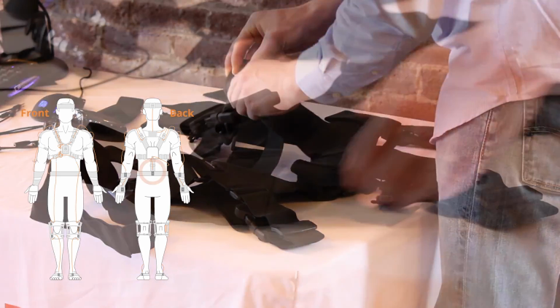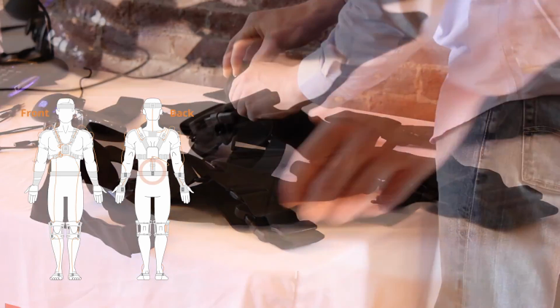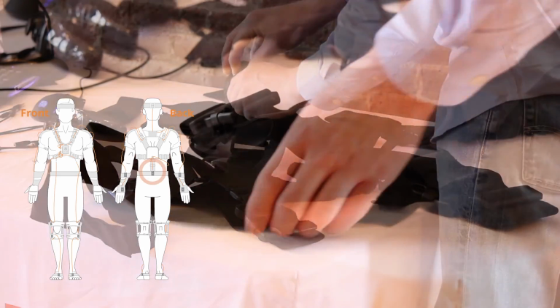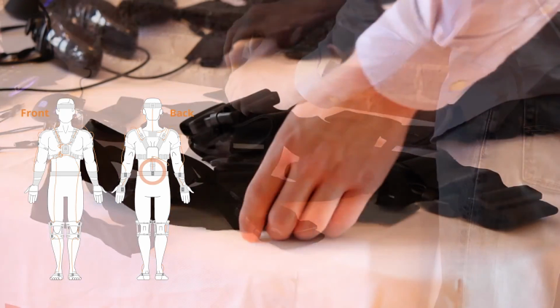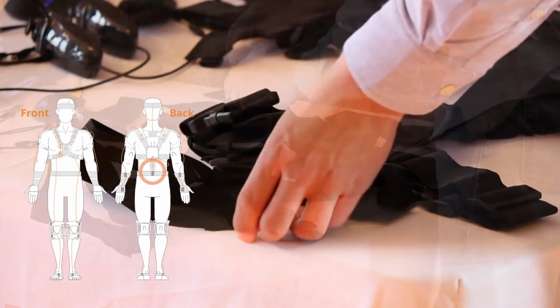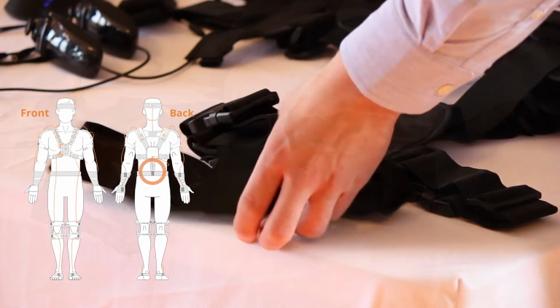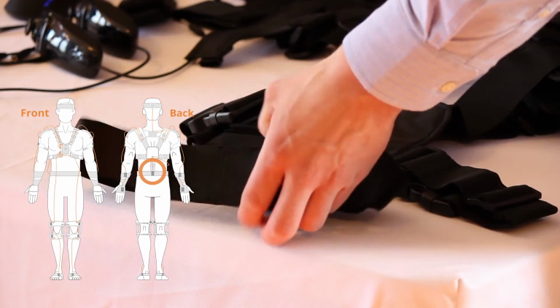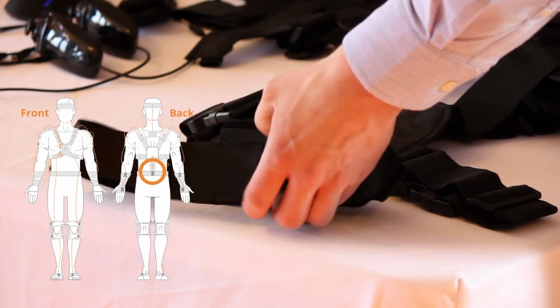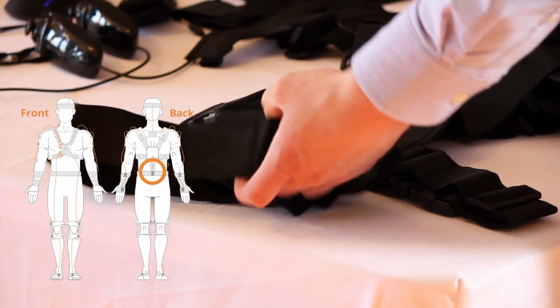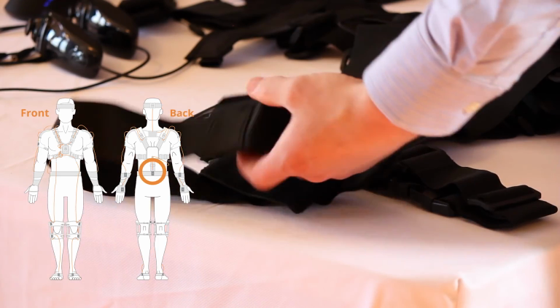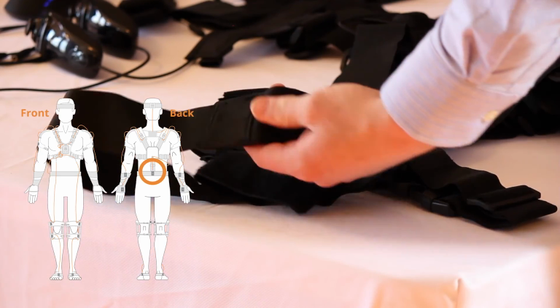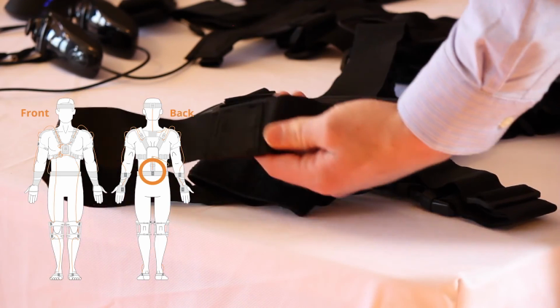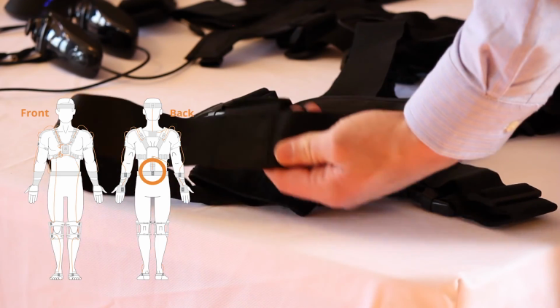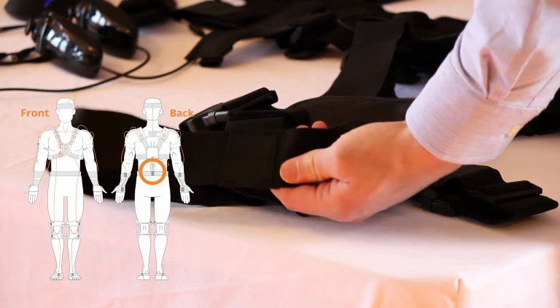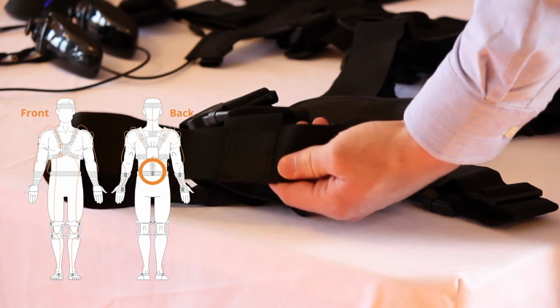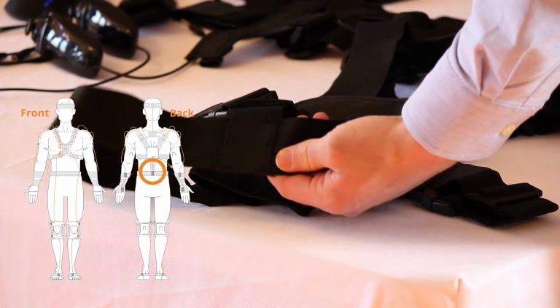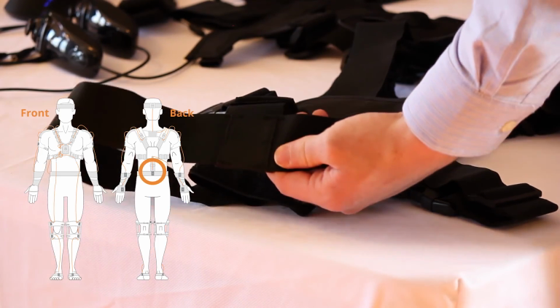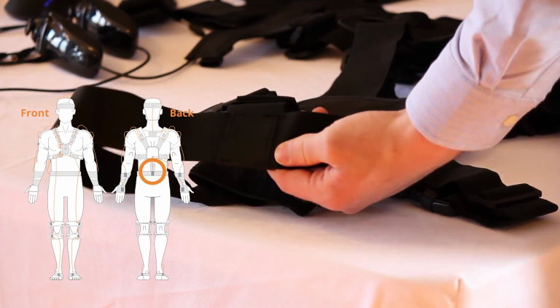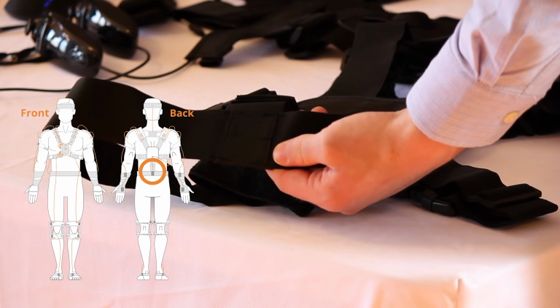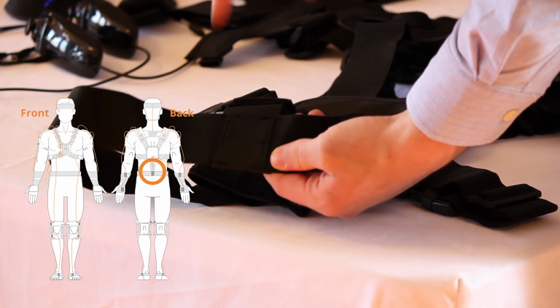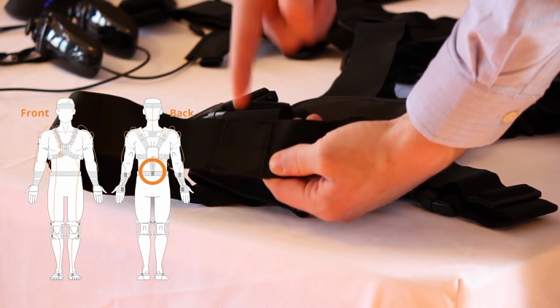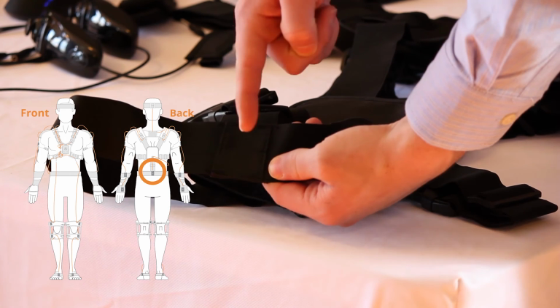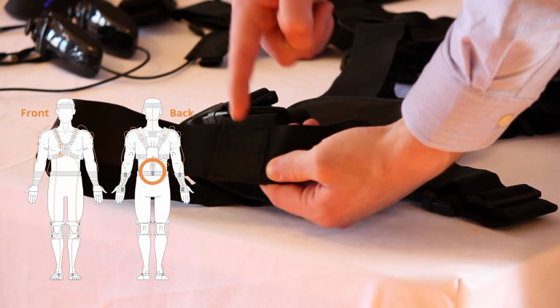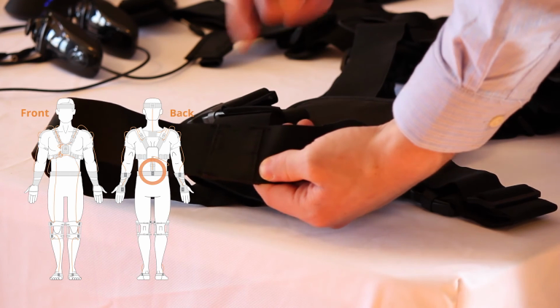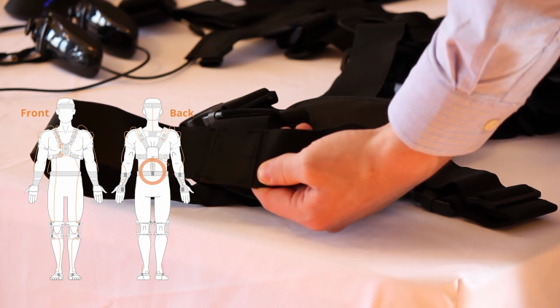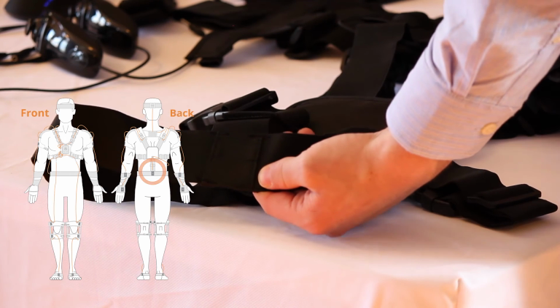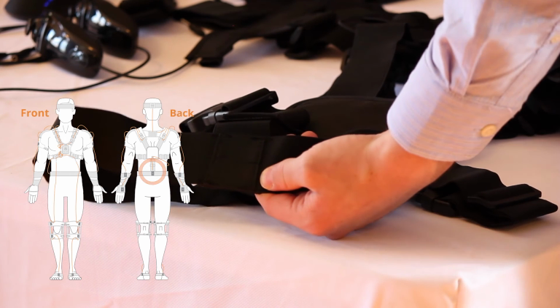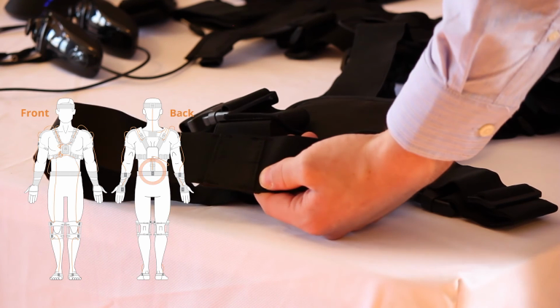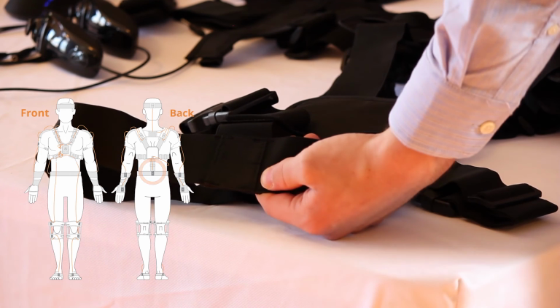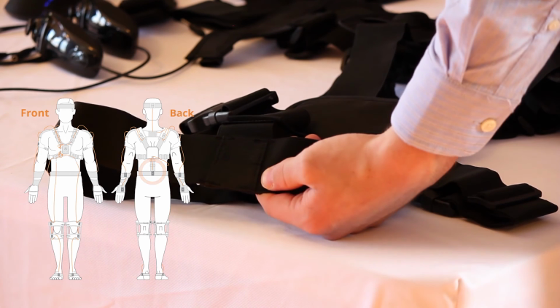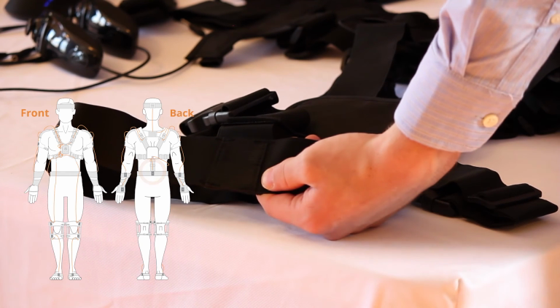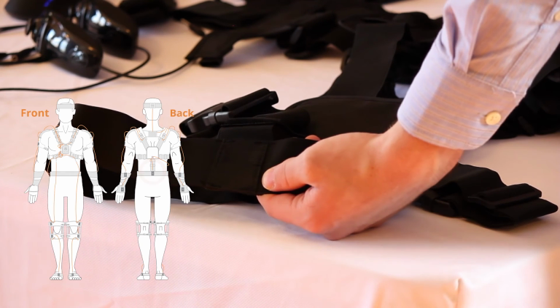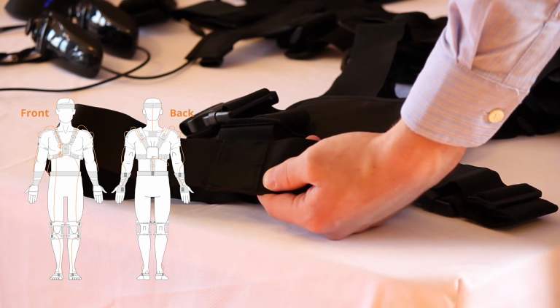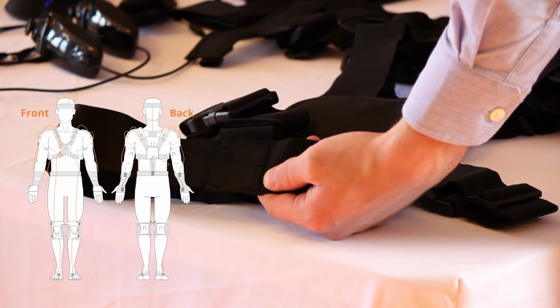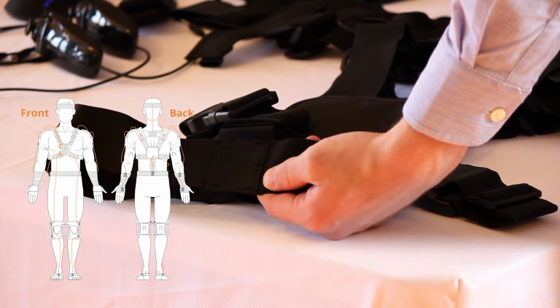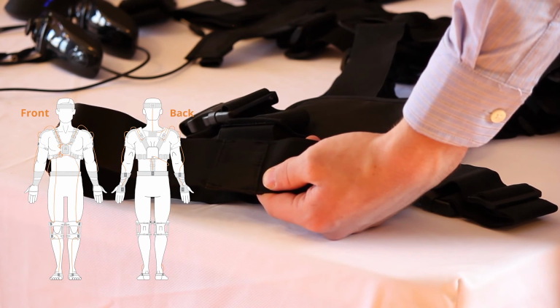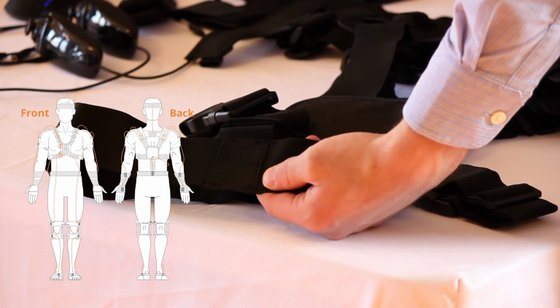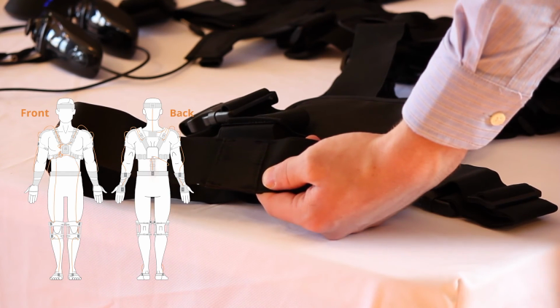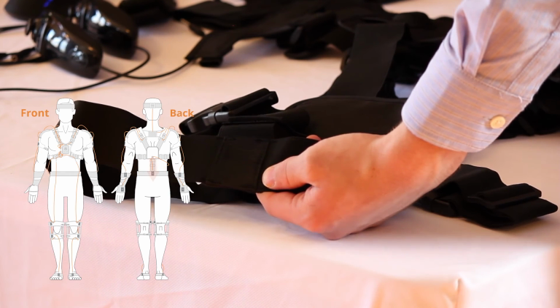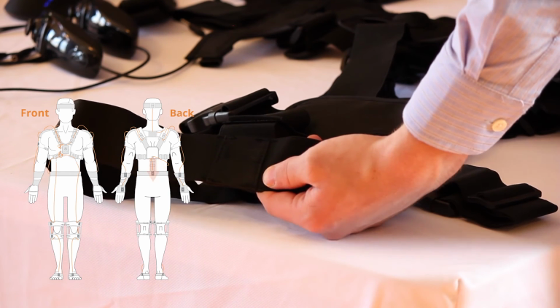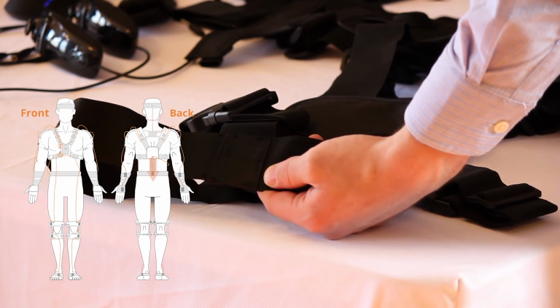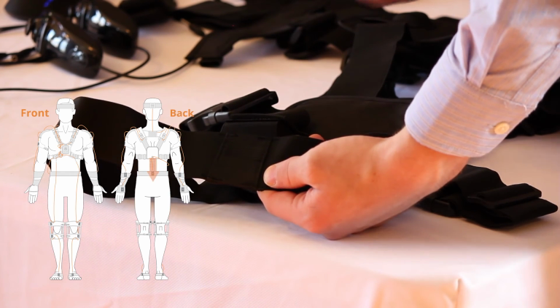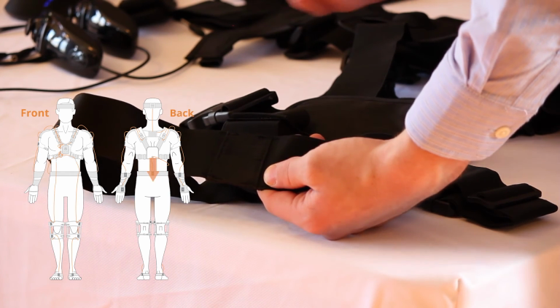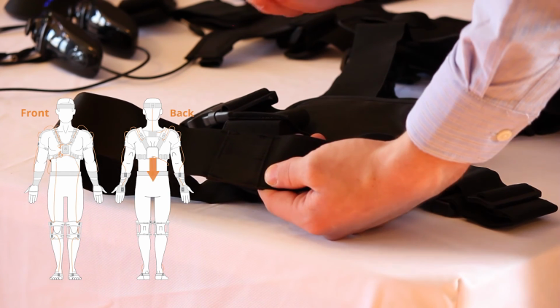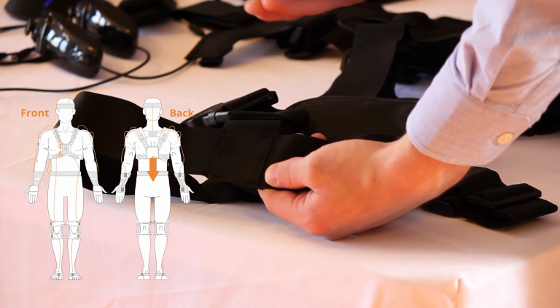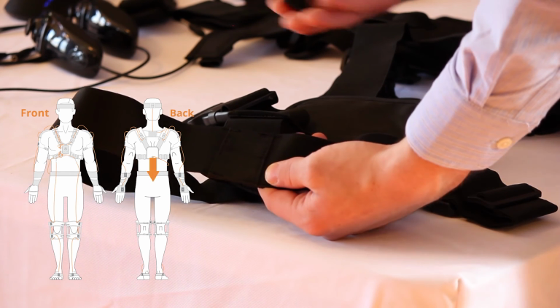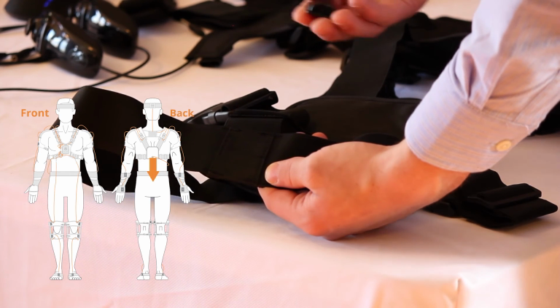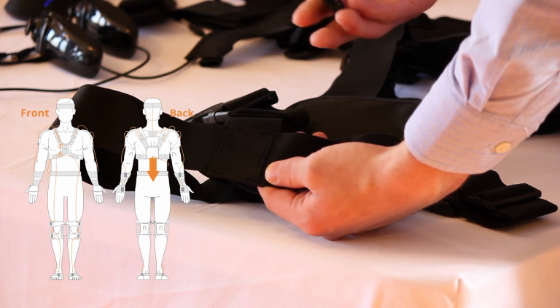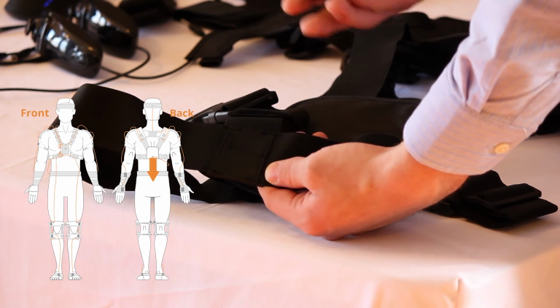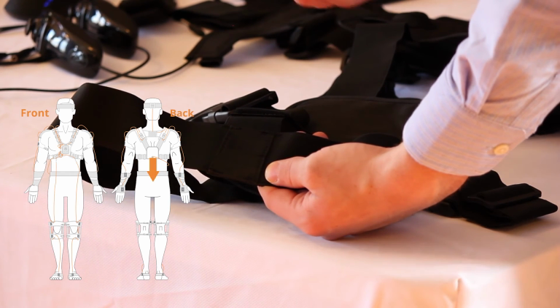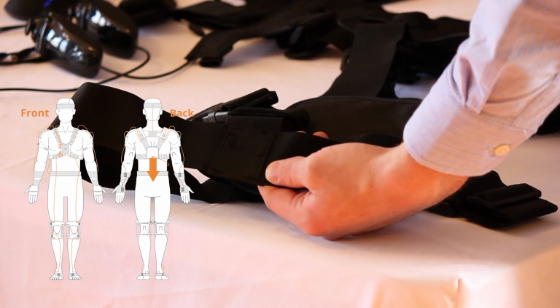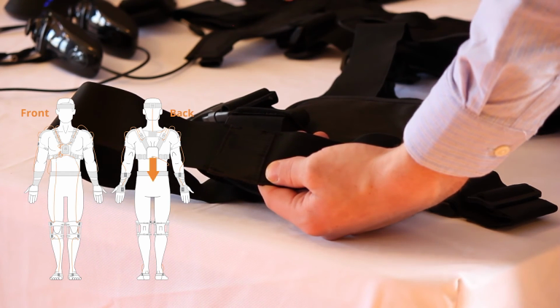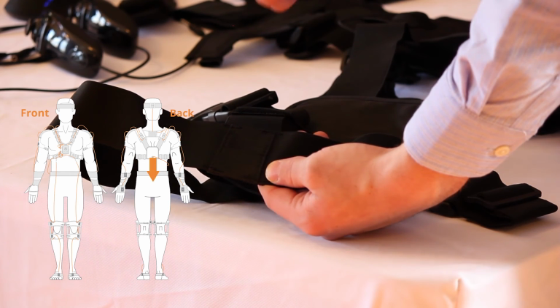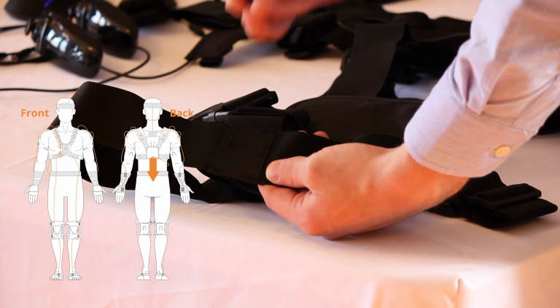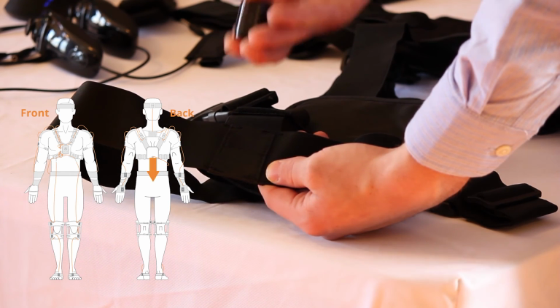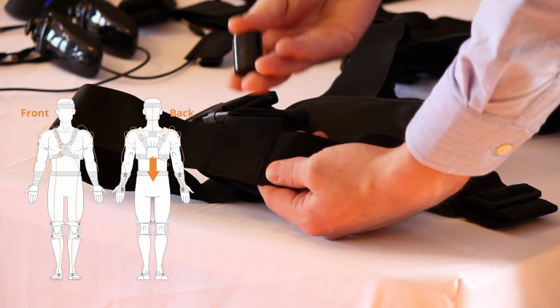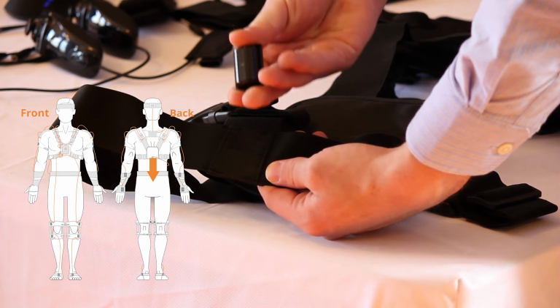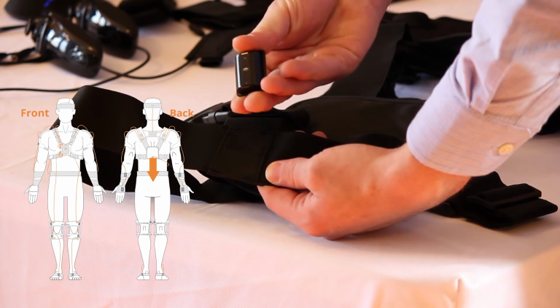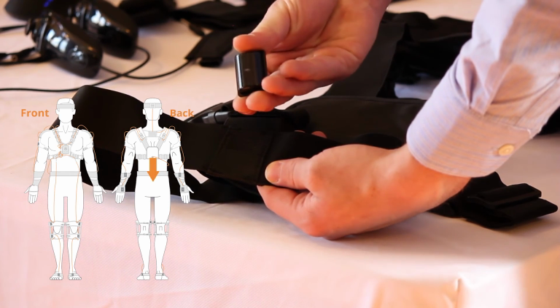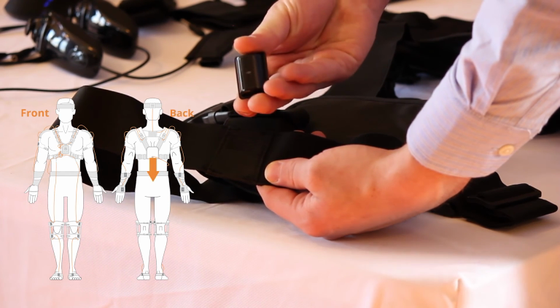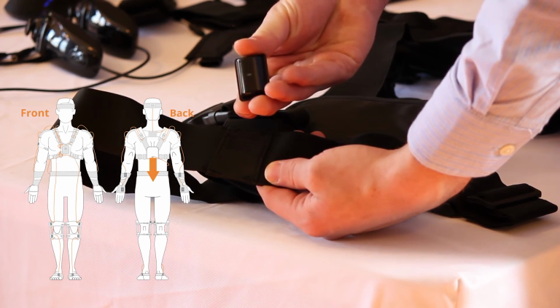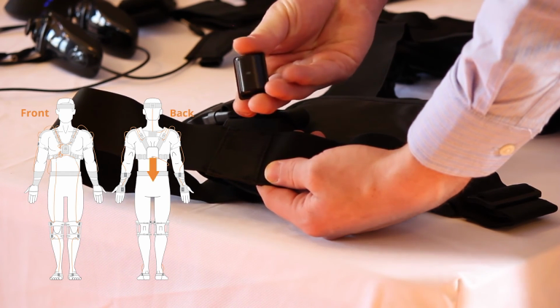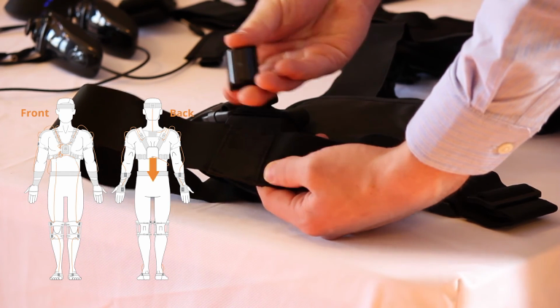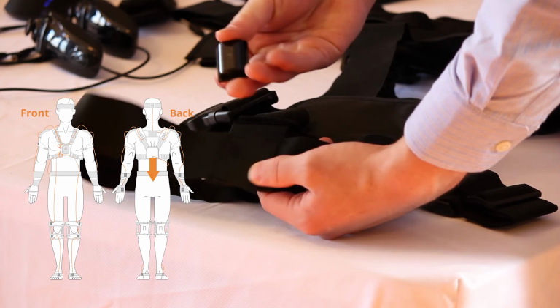Also on the back of the vest is the pocket for the hip sensor. This one faces down towards the ground and away from the center of the chest where the hub is located.